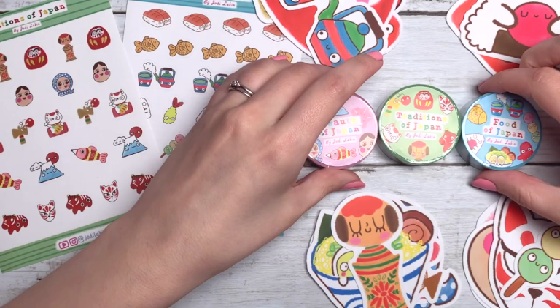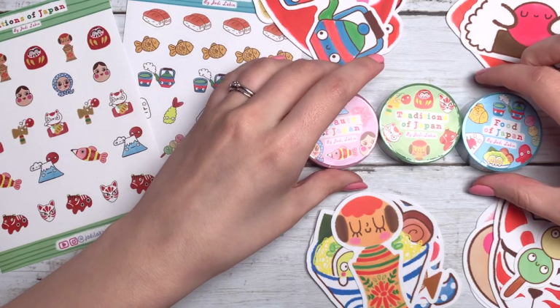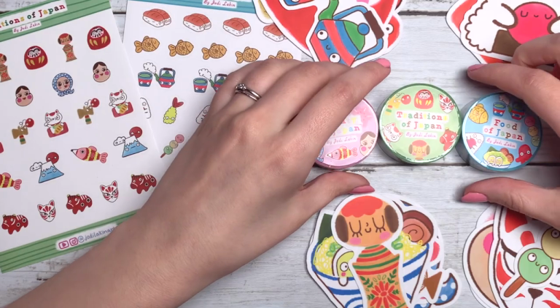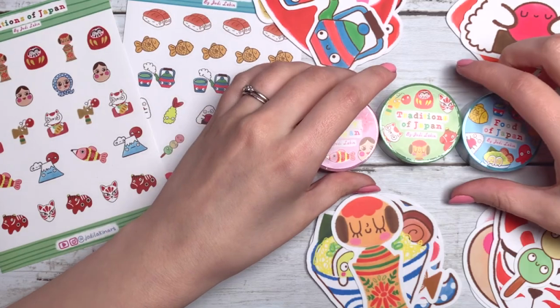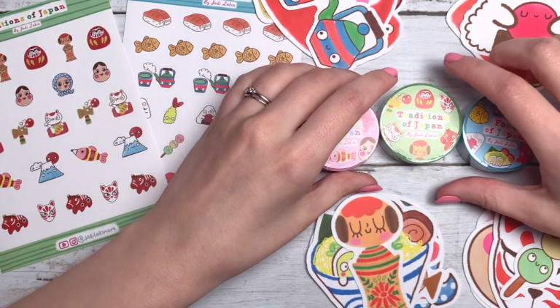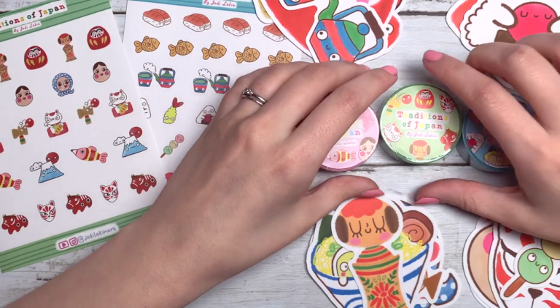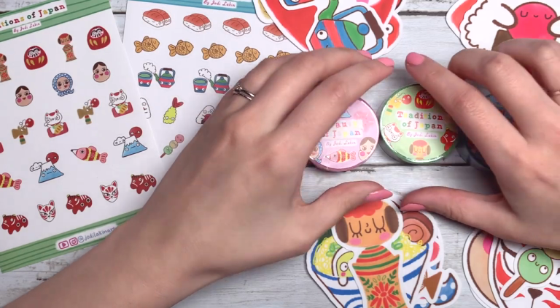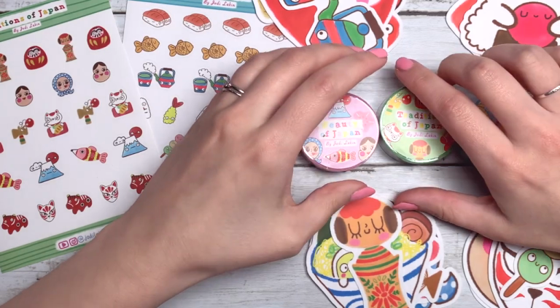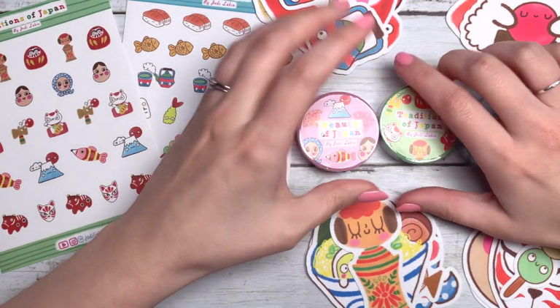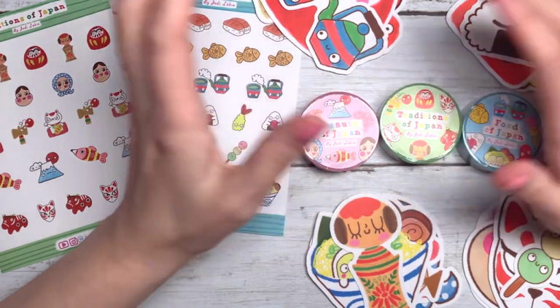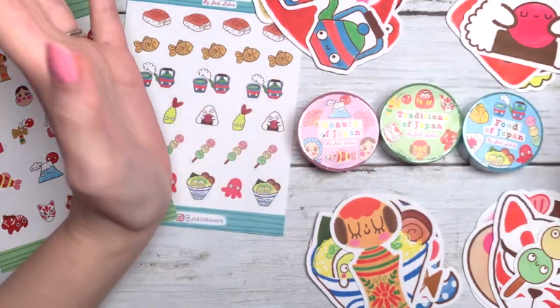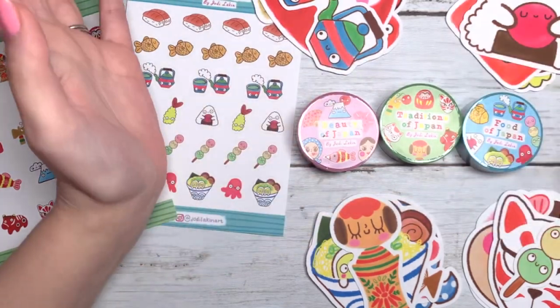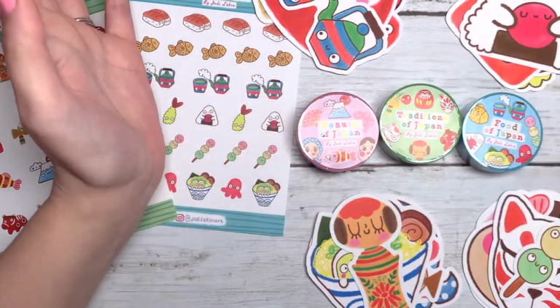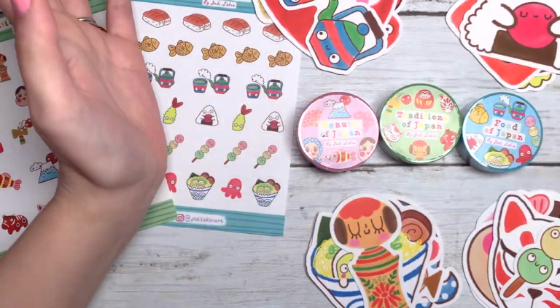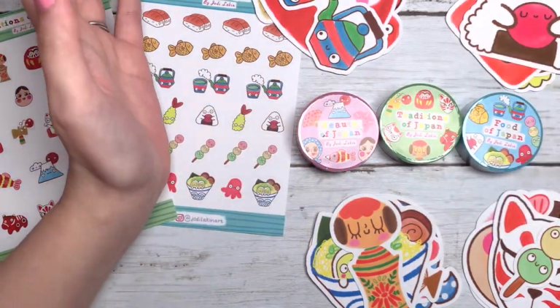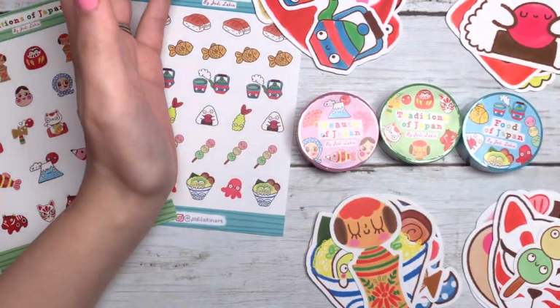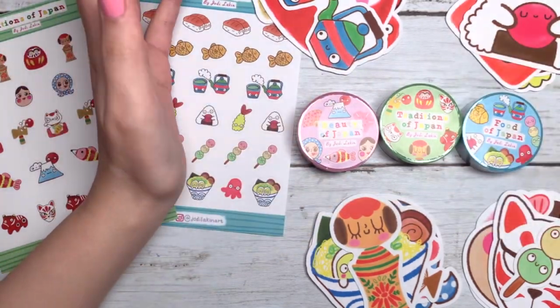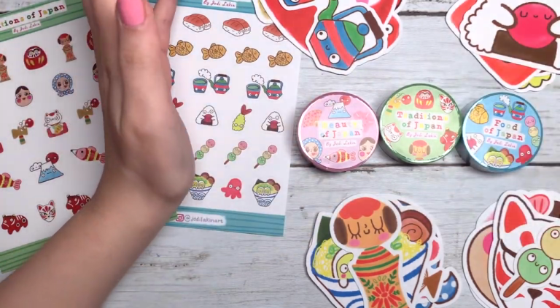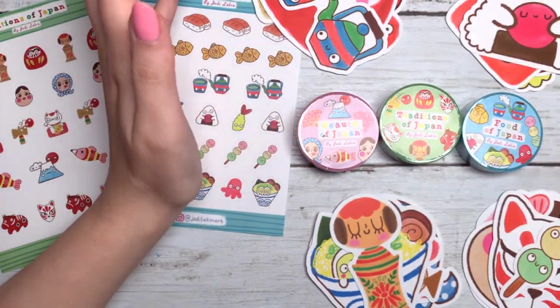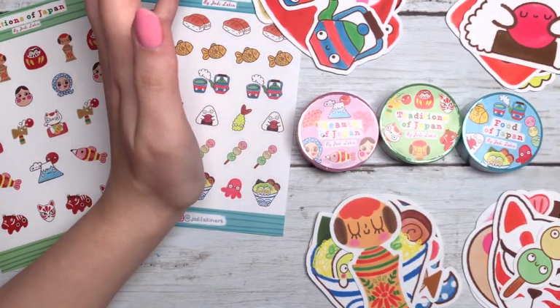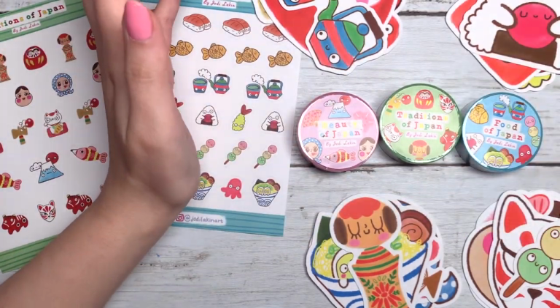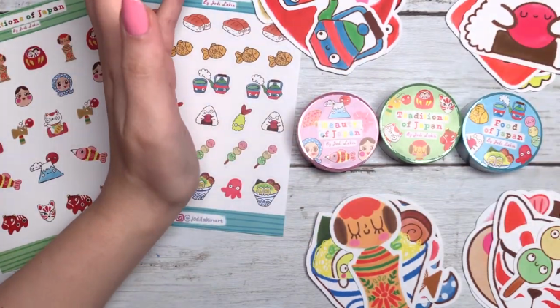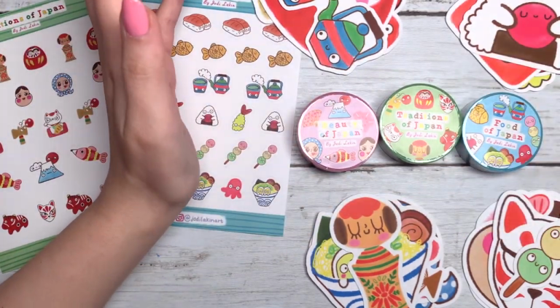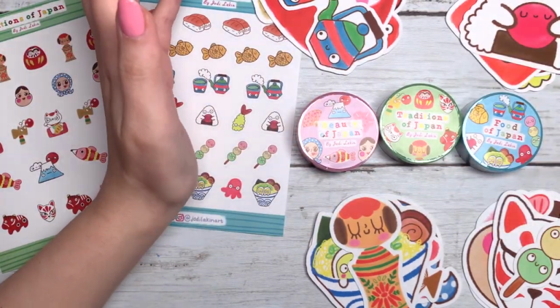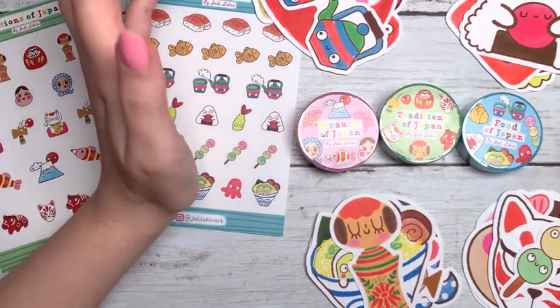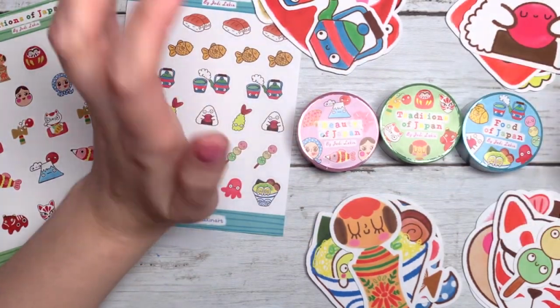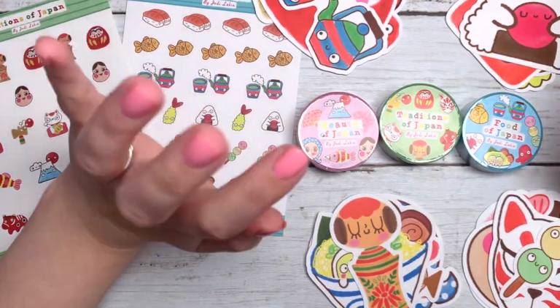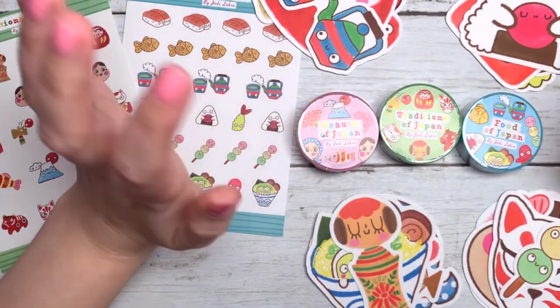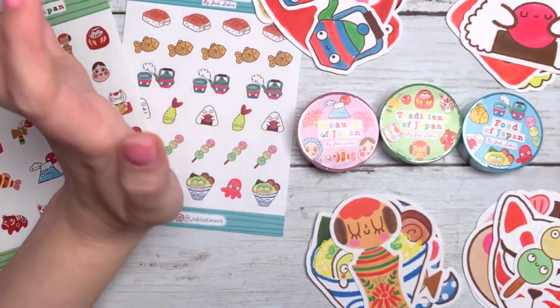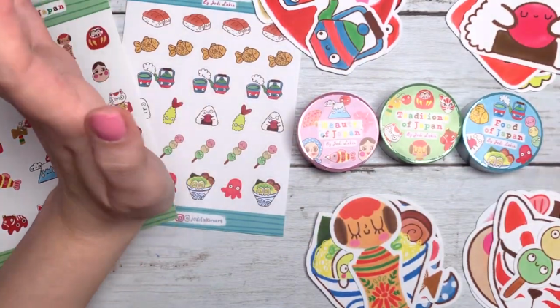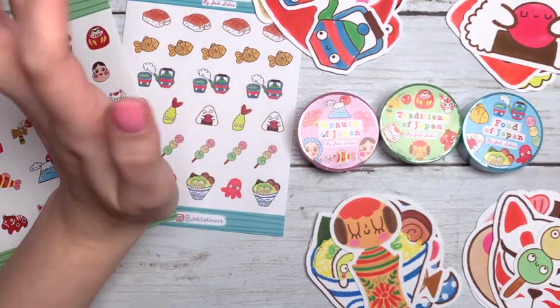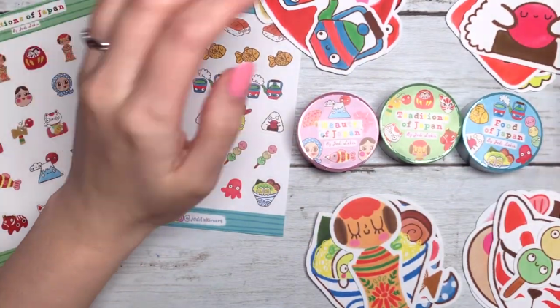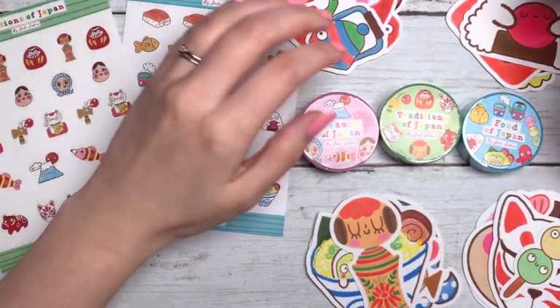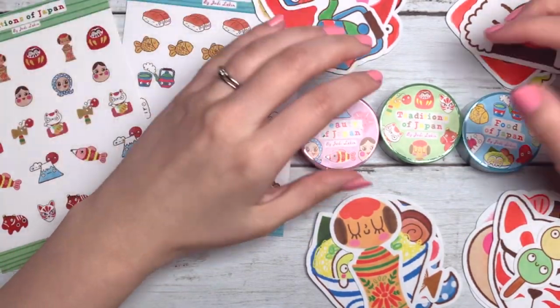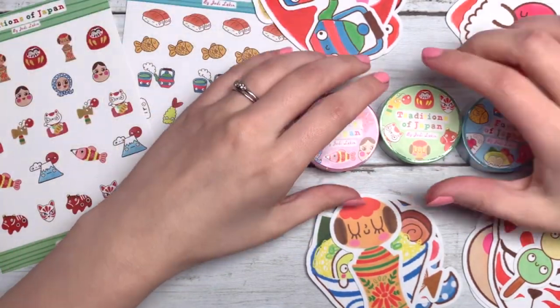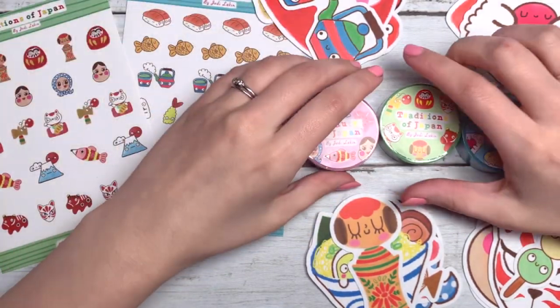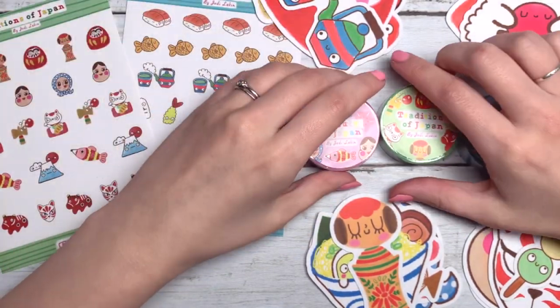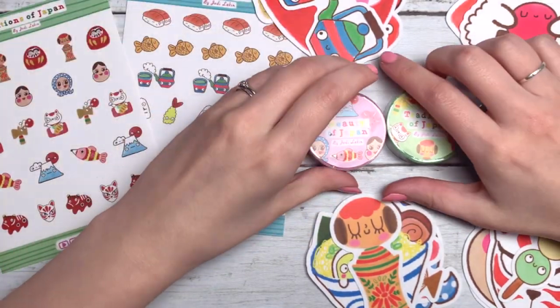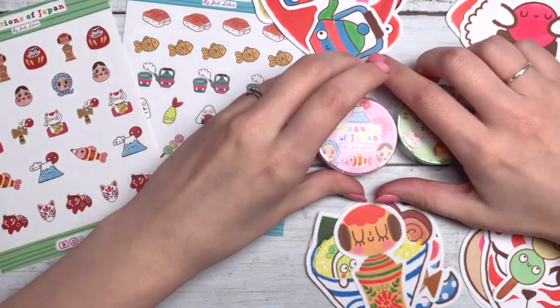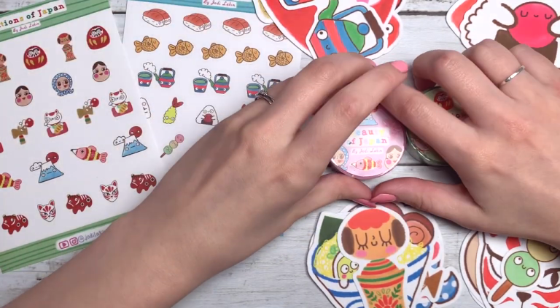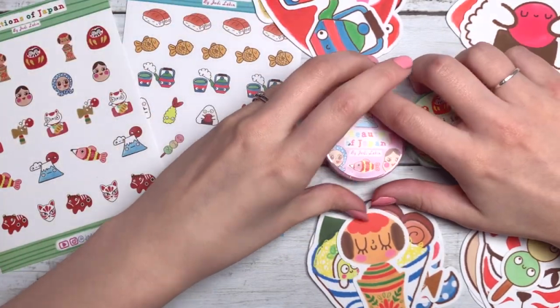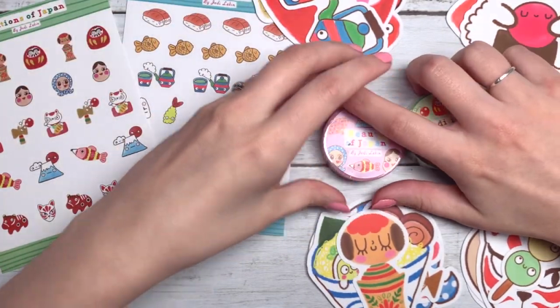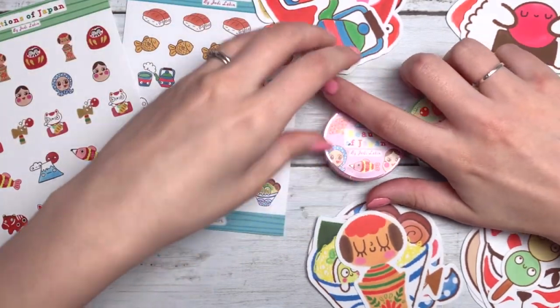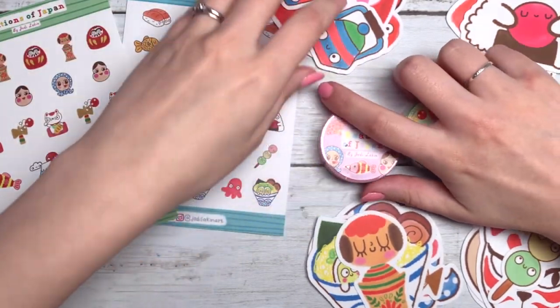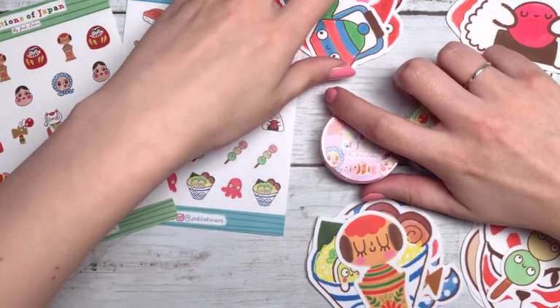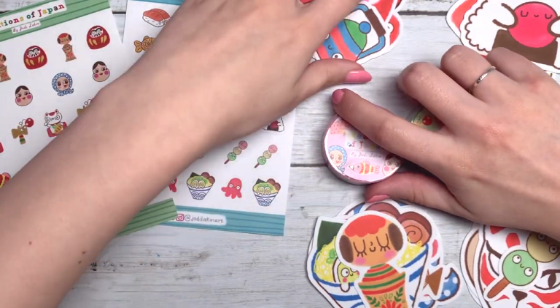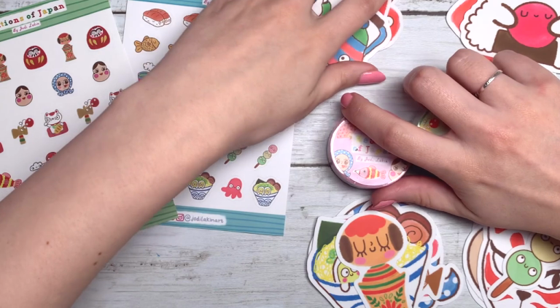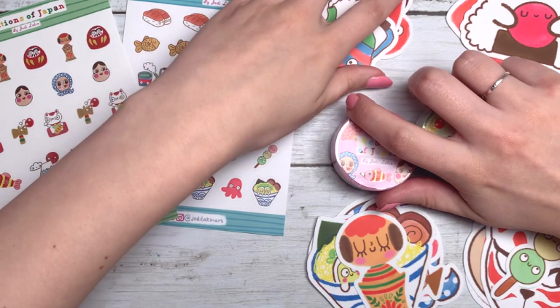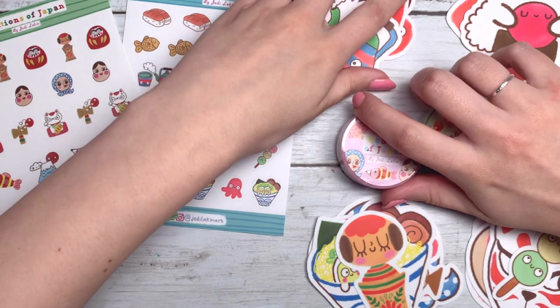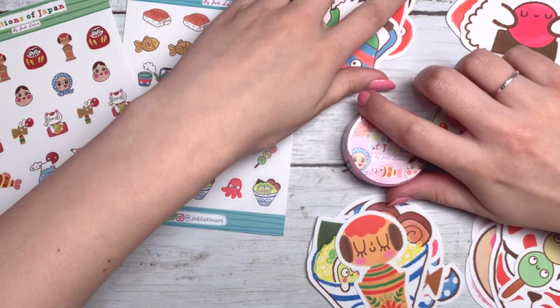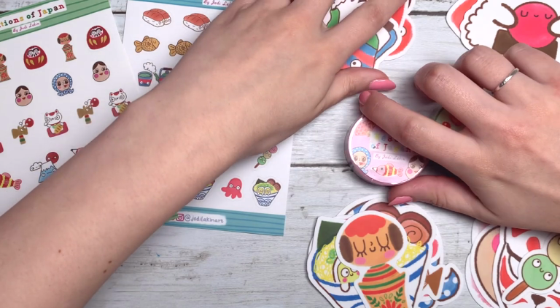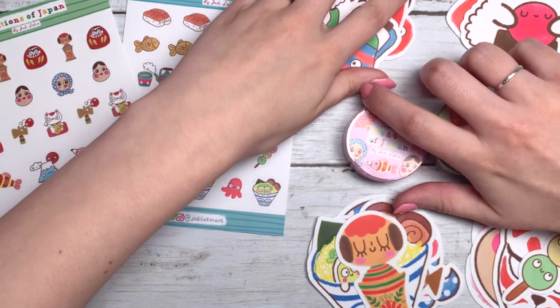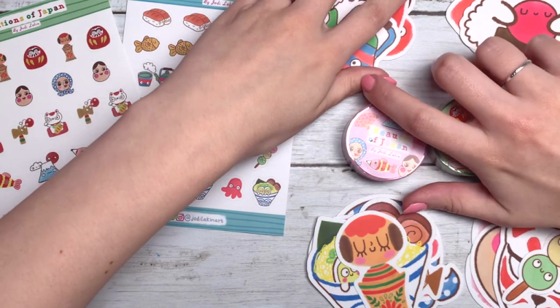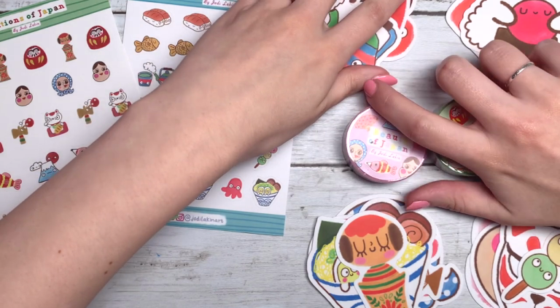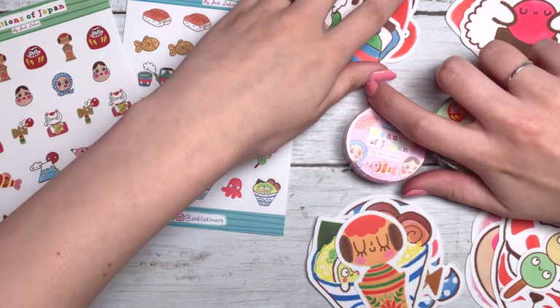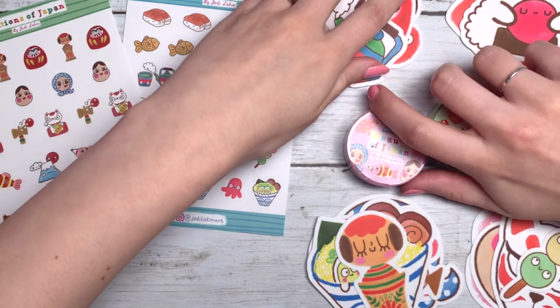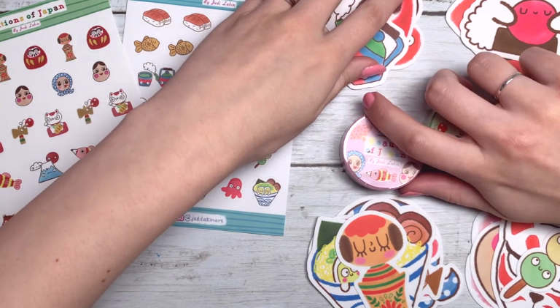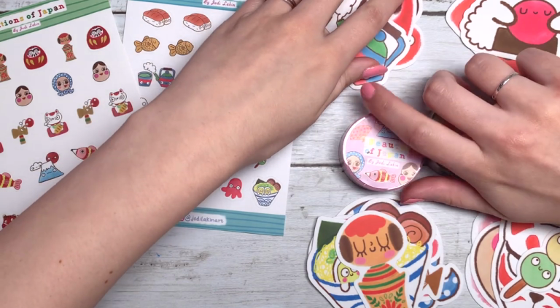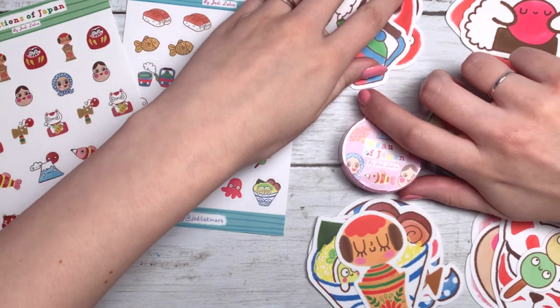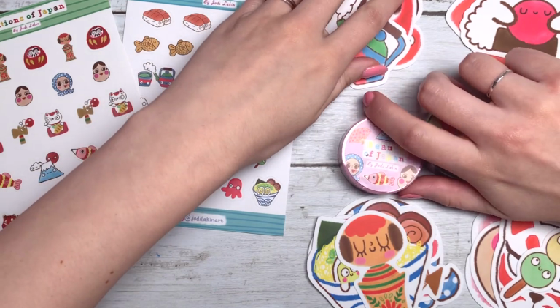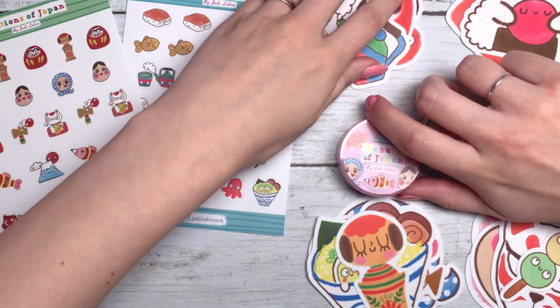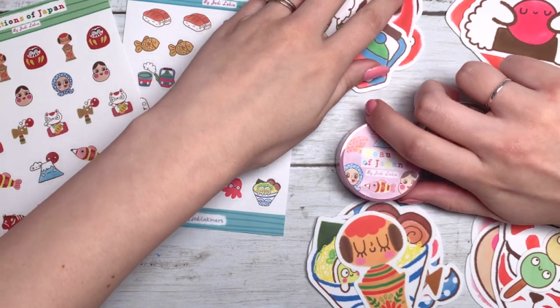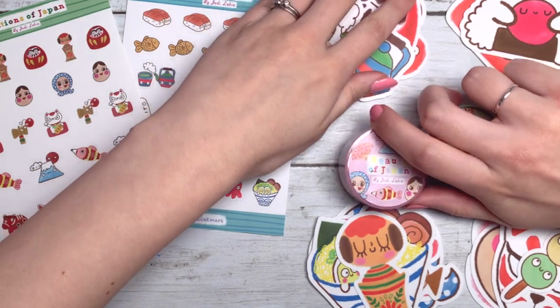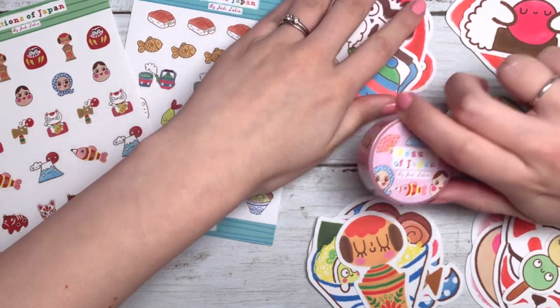So those are the washi tapes for you. Ta-da! Very, very excited about that, if you can't tell.